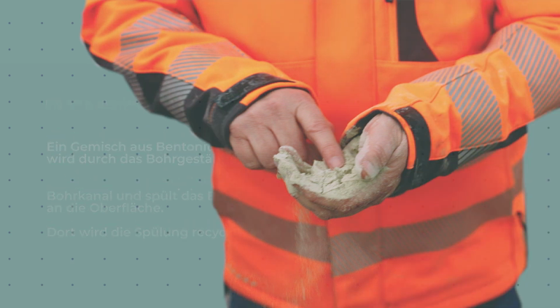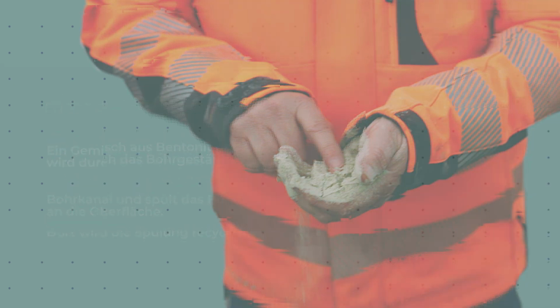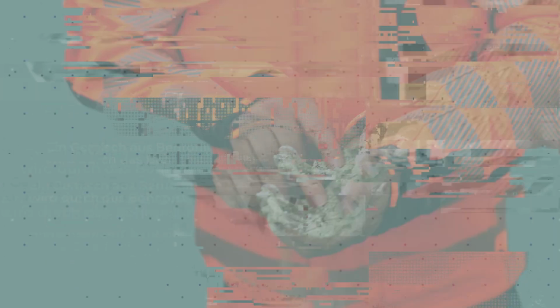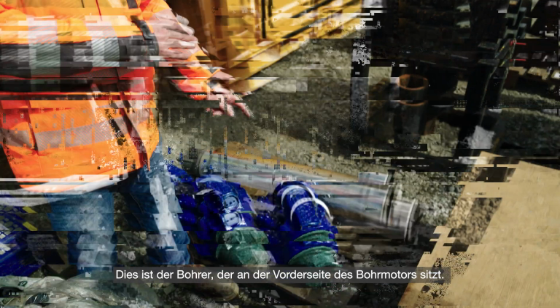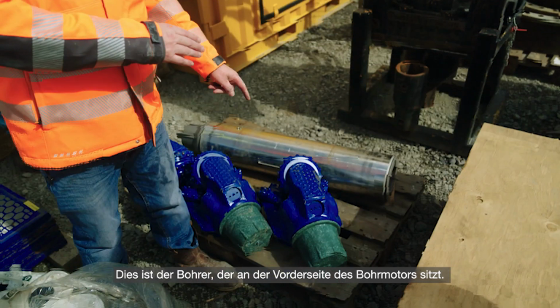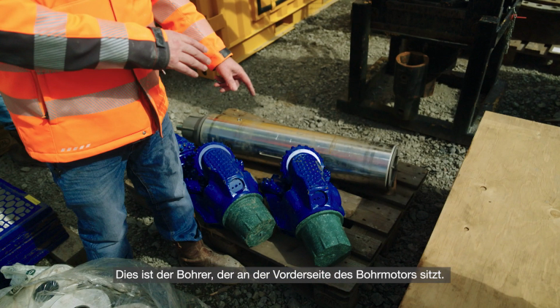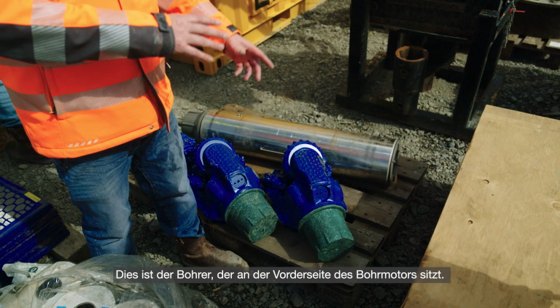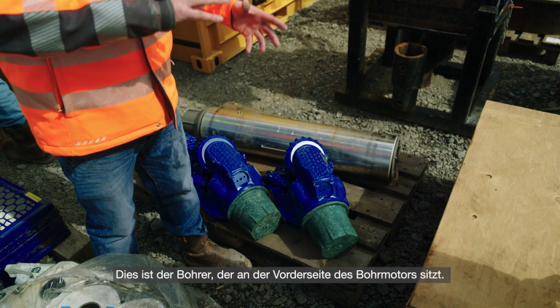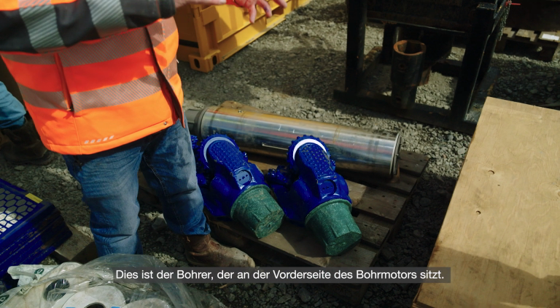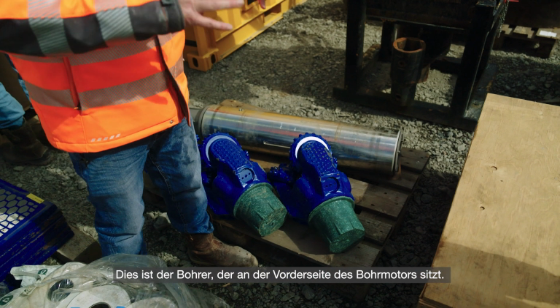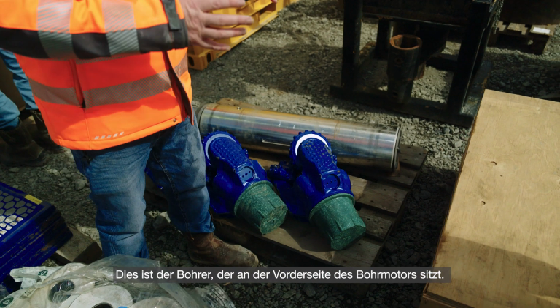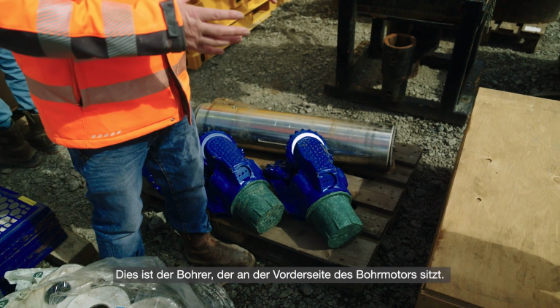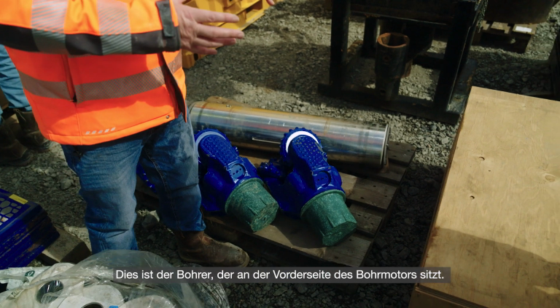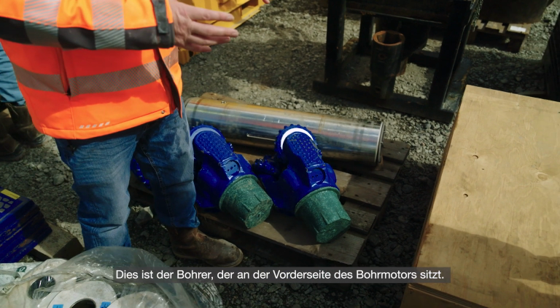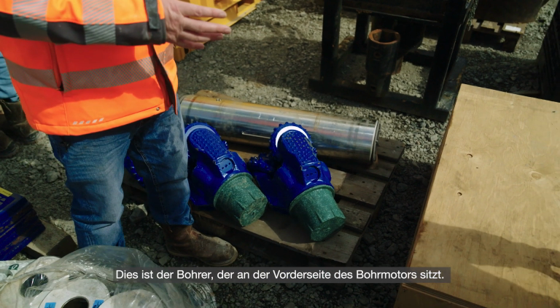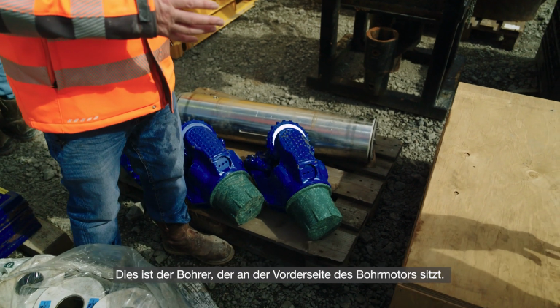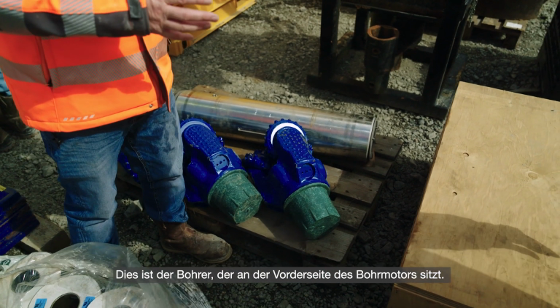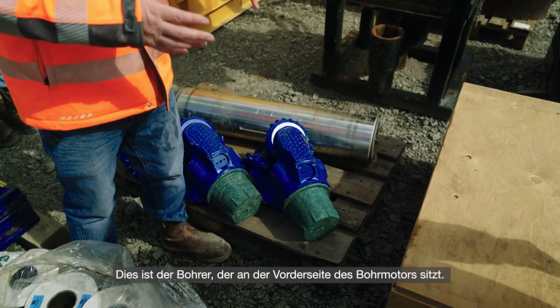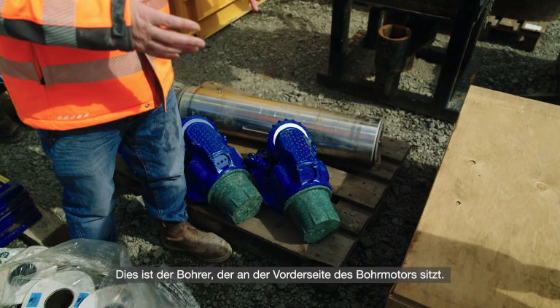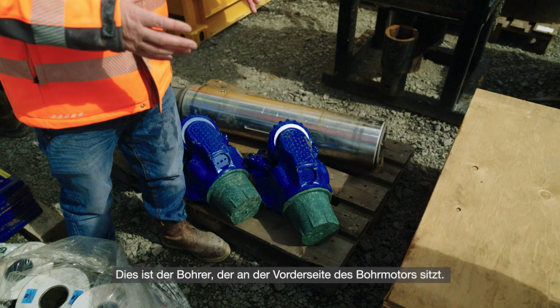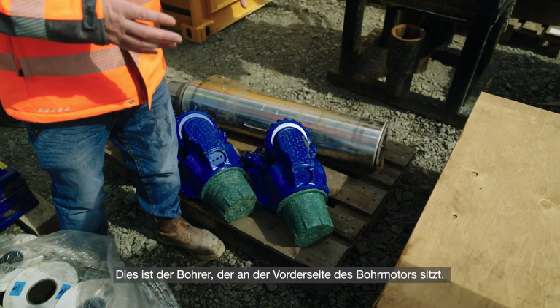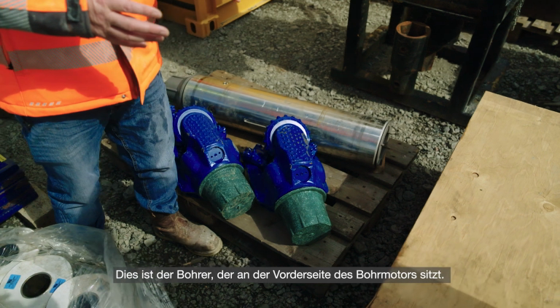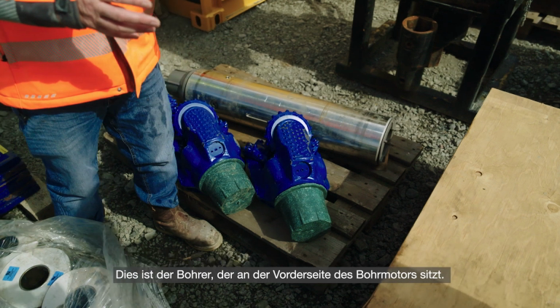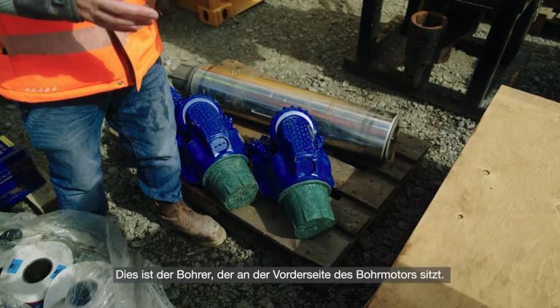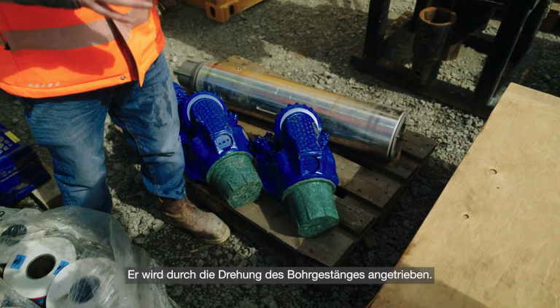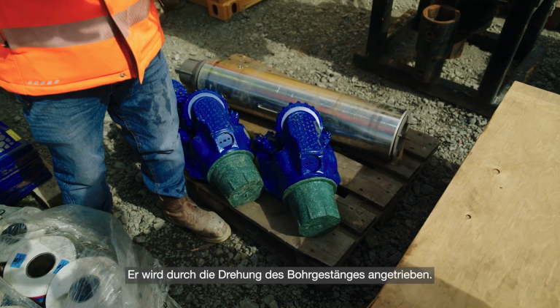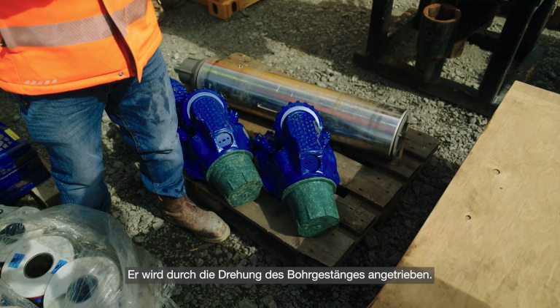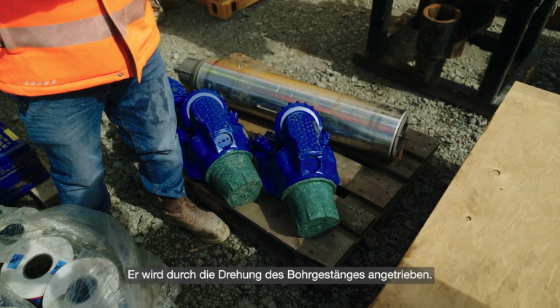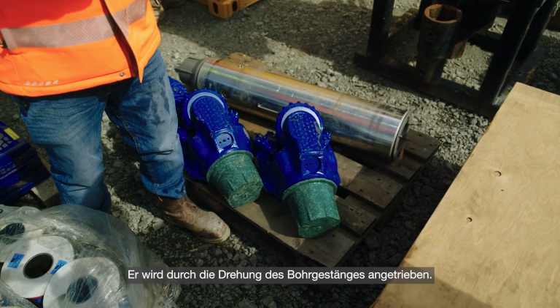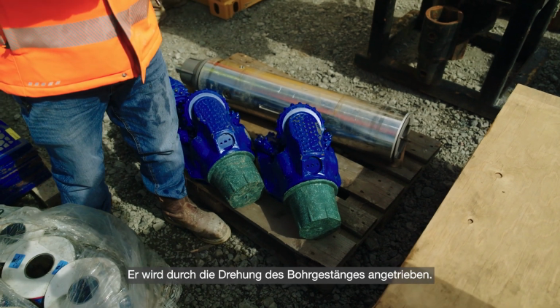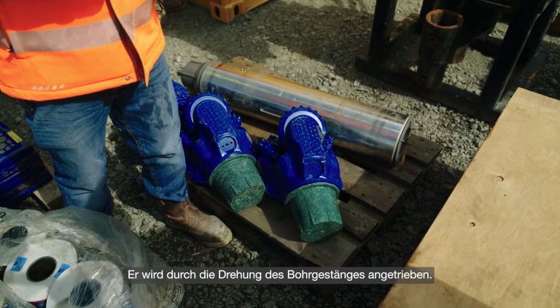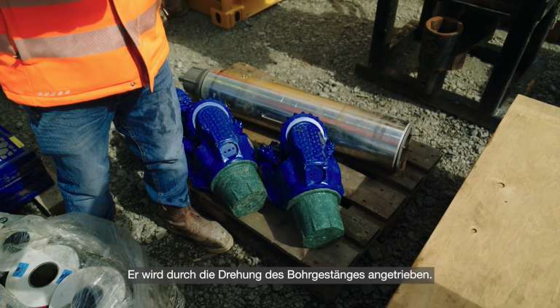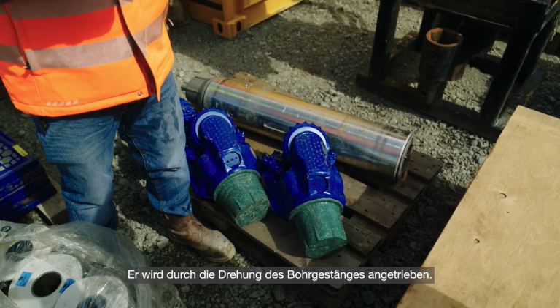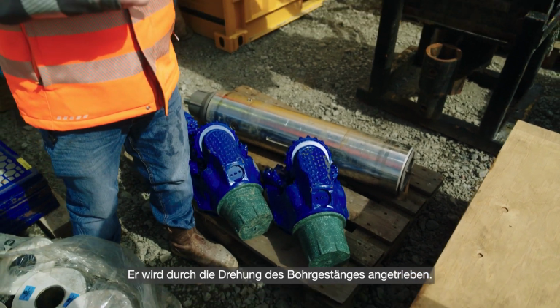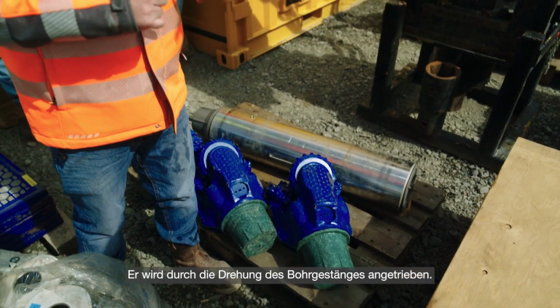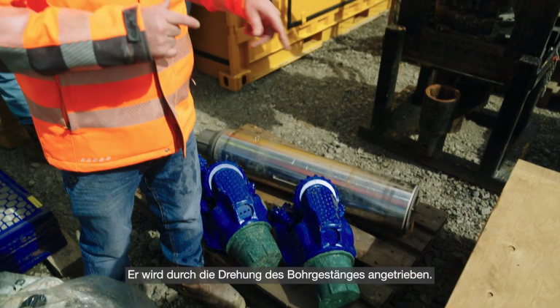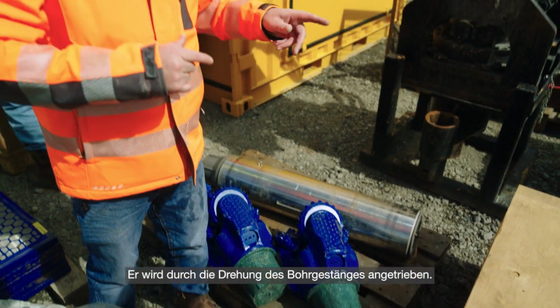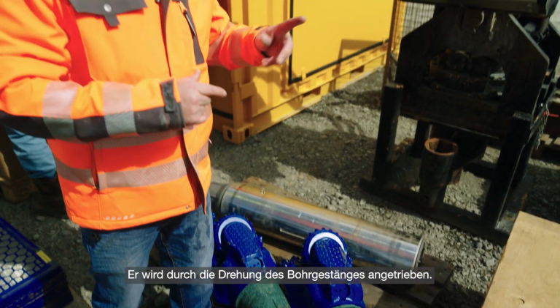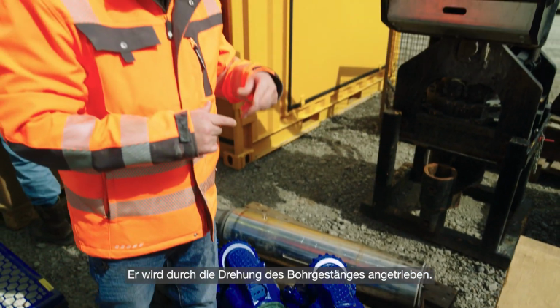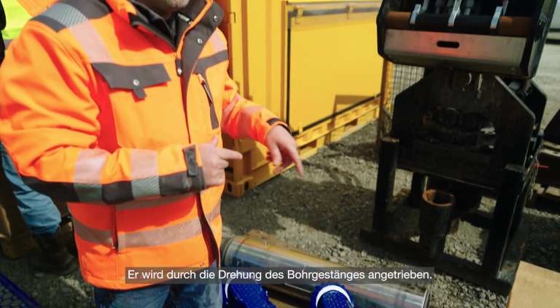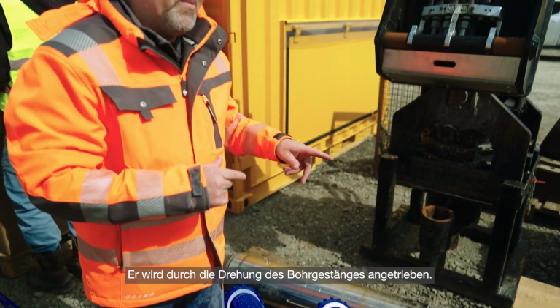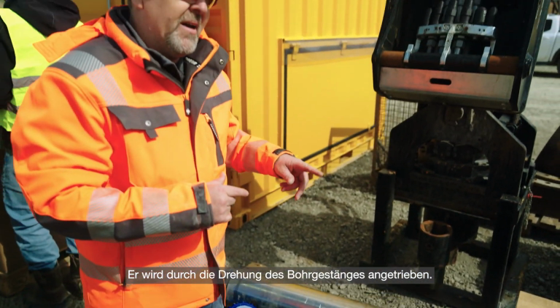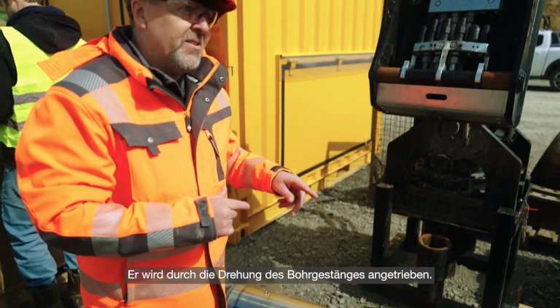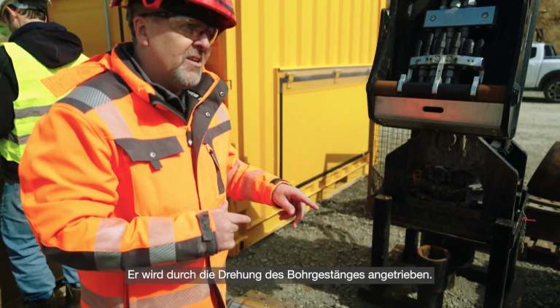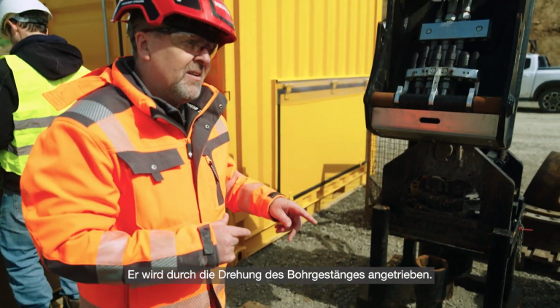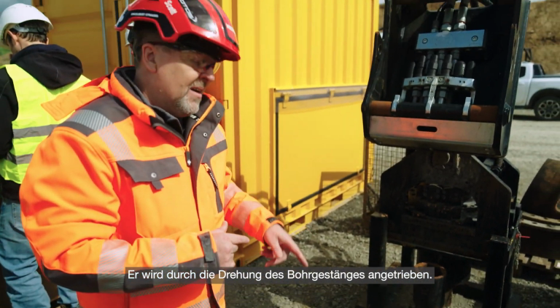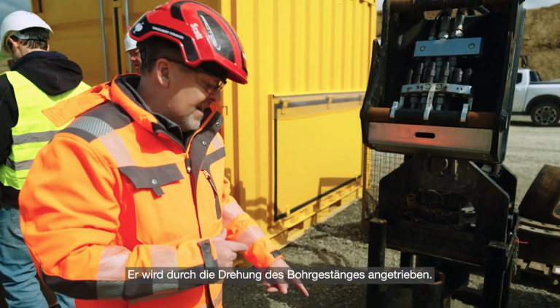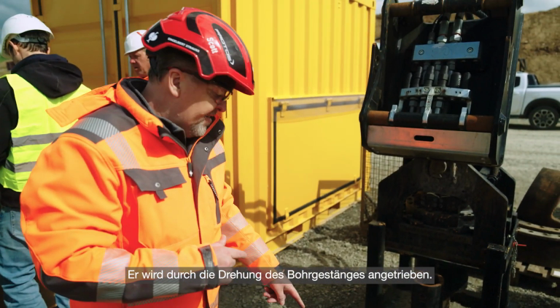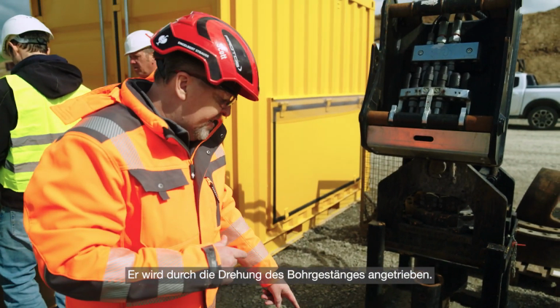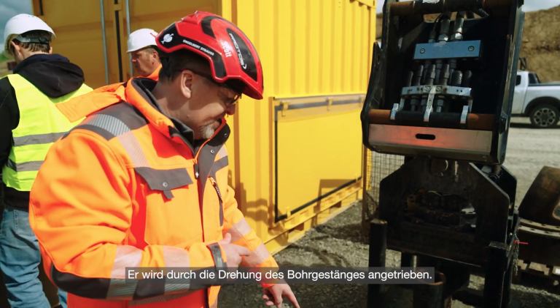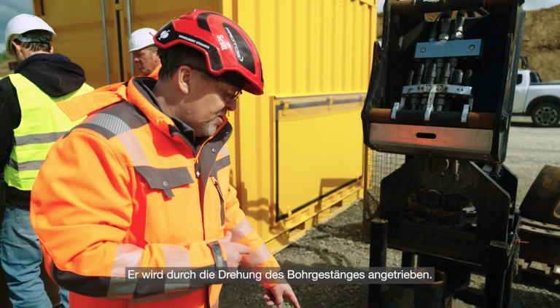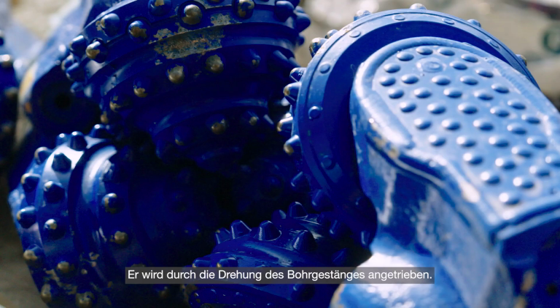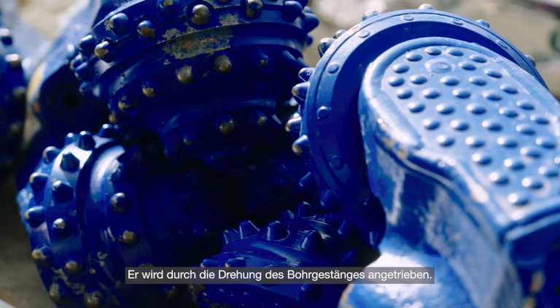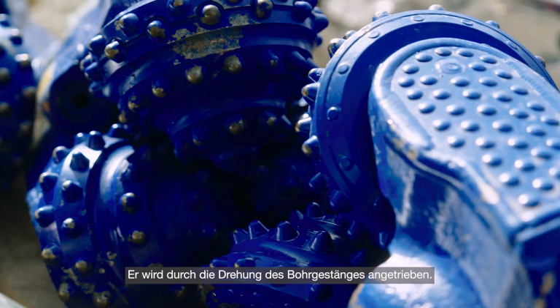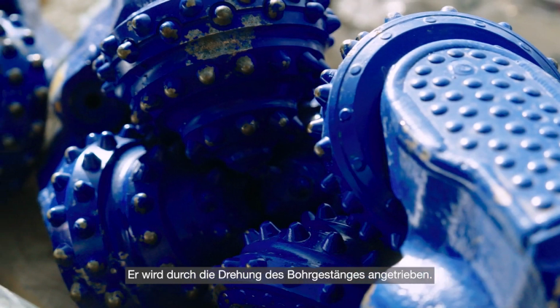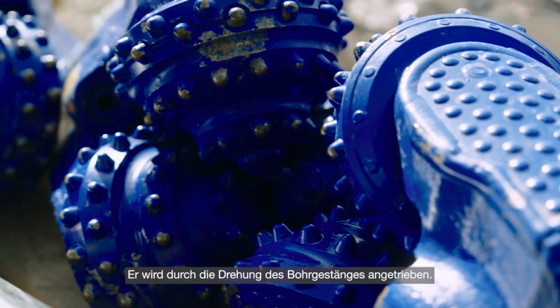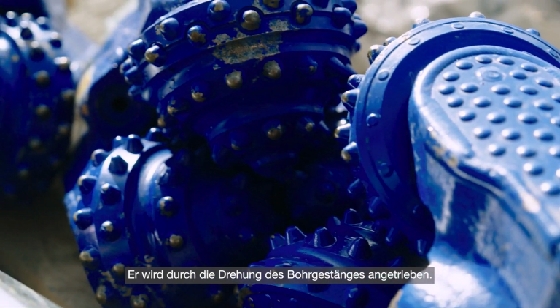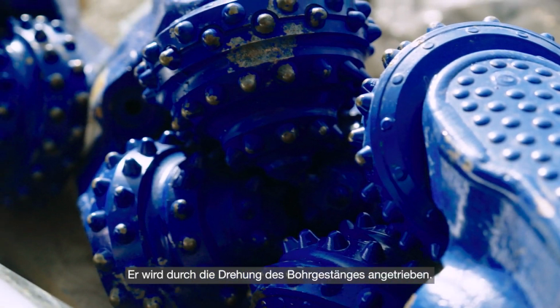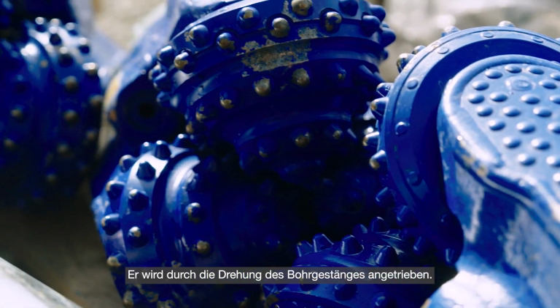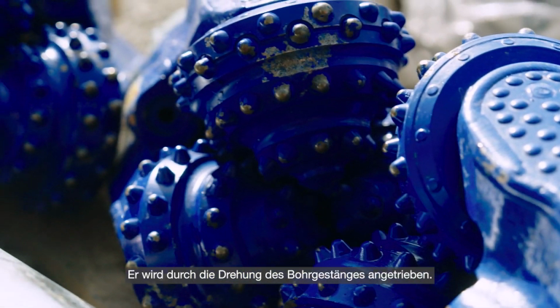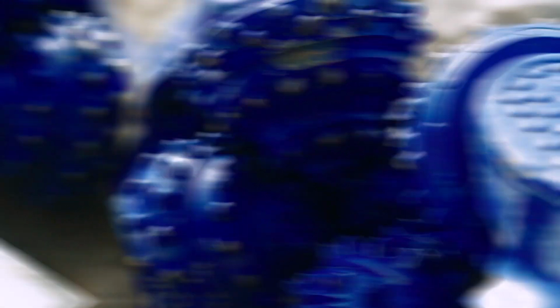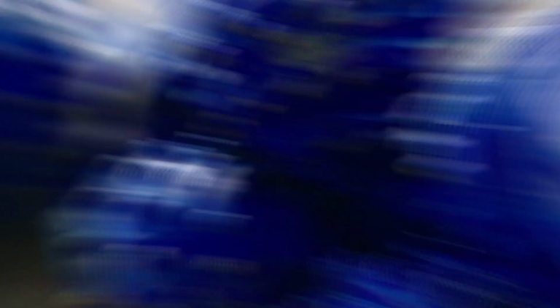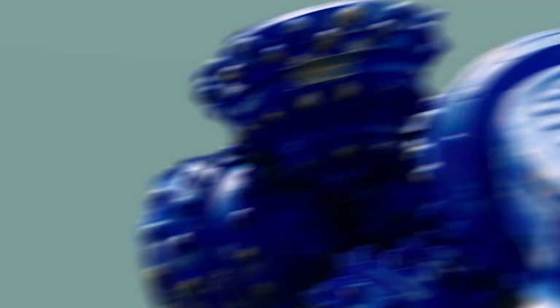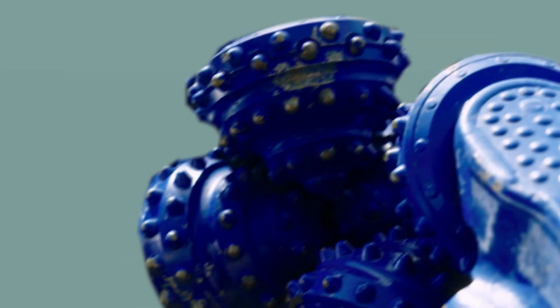This is the bit which goes on the front of the drill motor. As we rotate the drill bit, this is the bit that's going on the front of it.